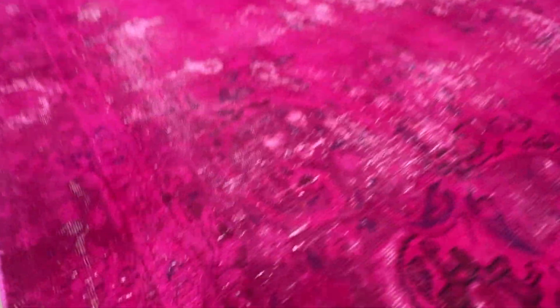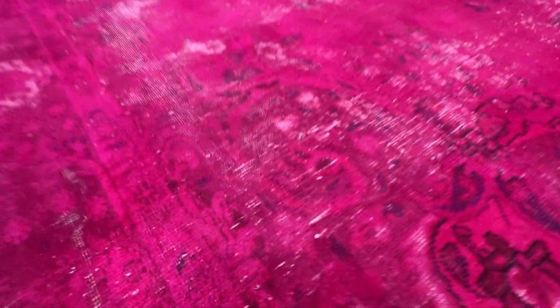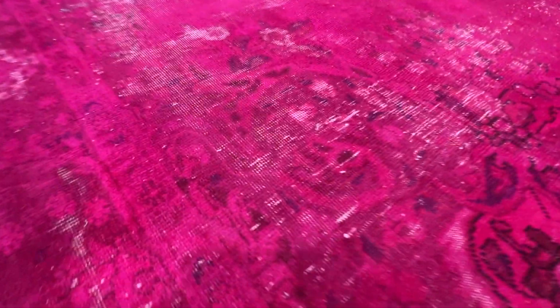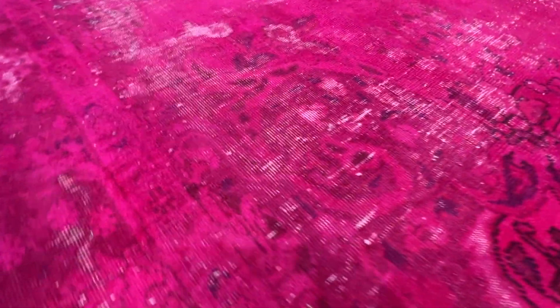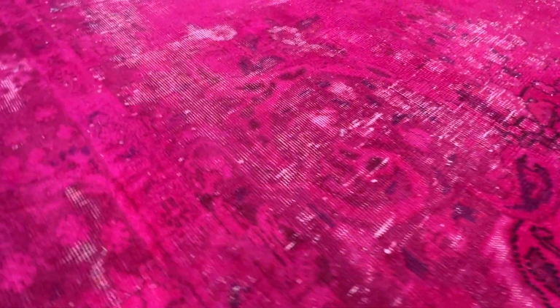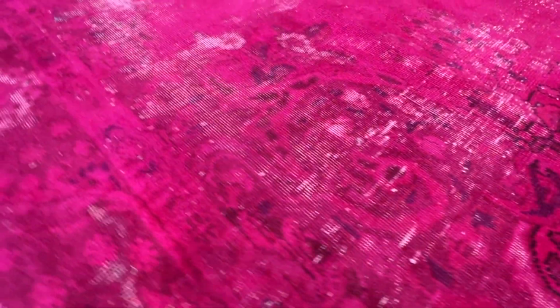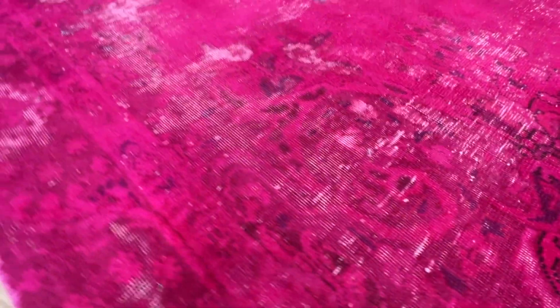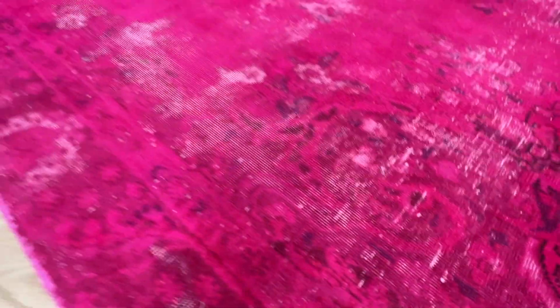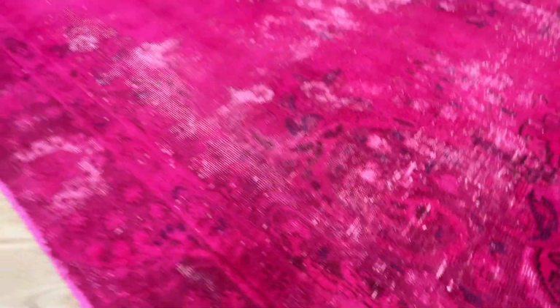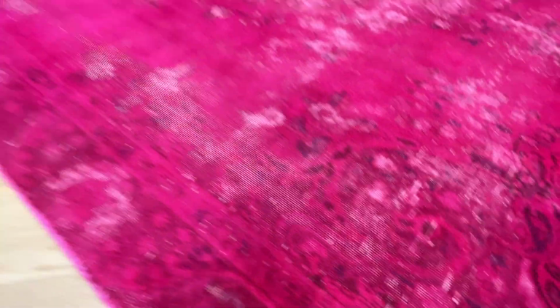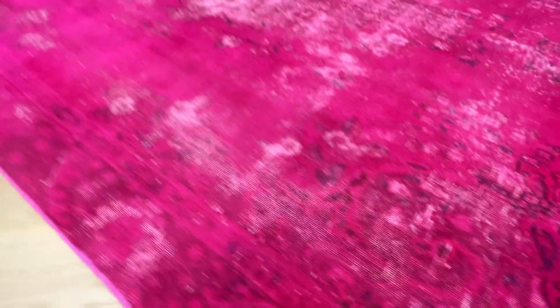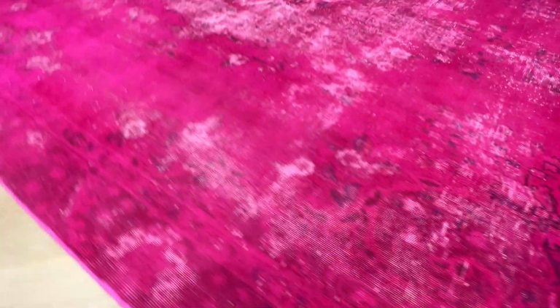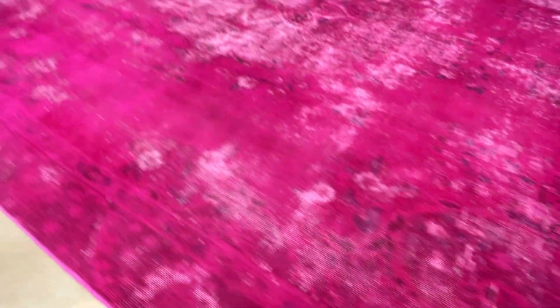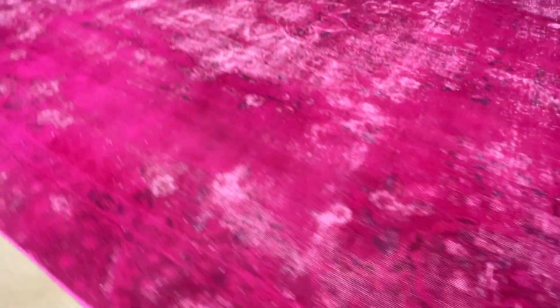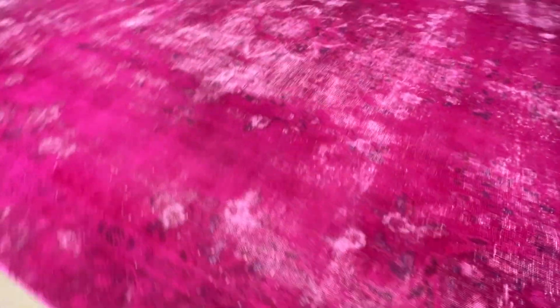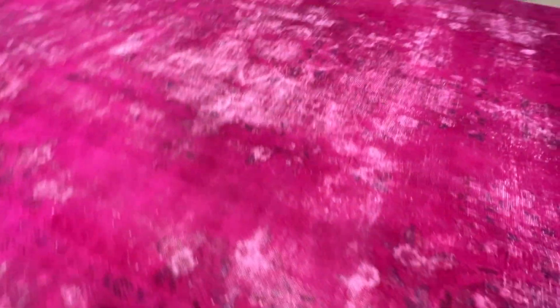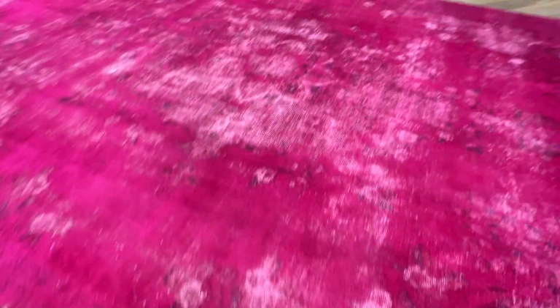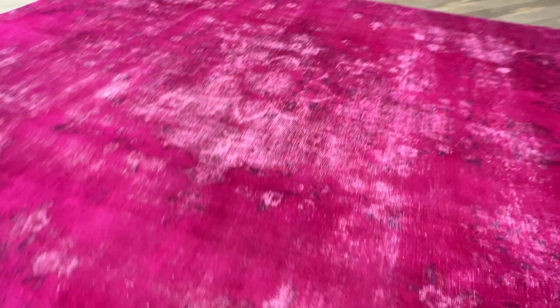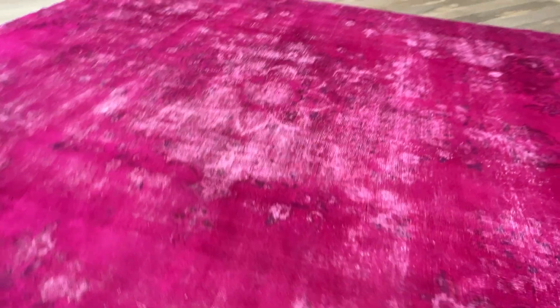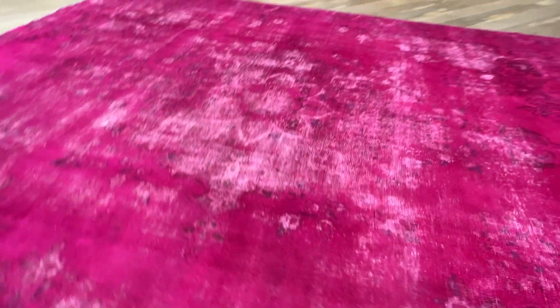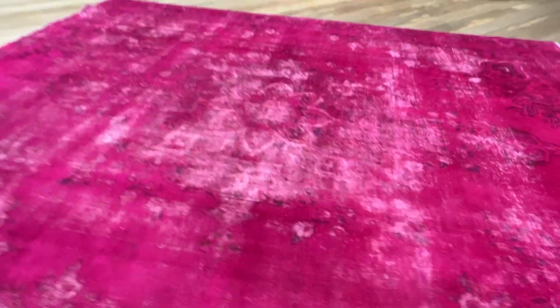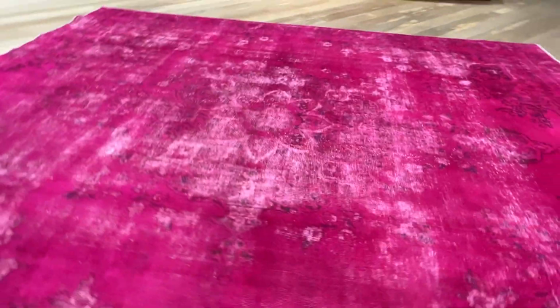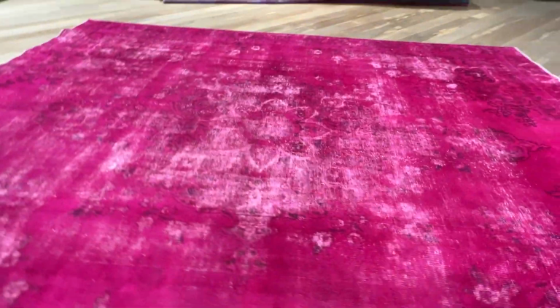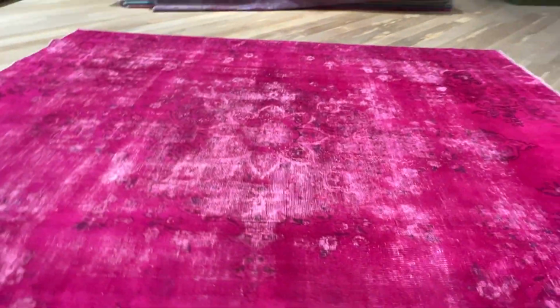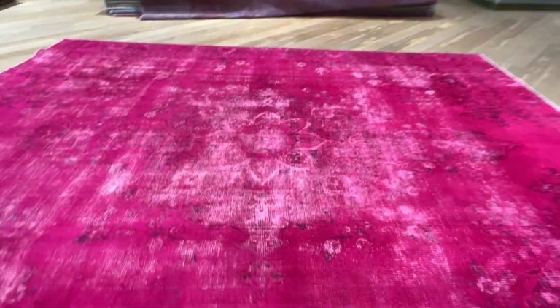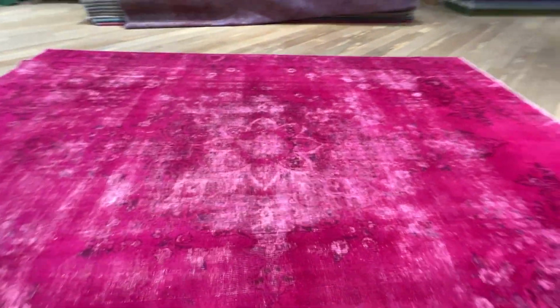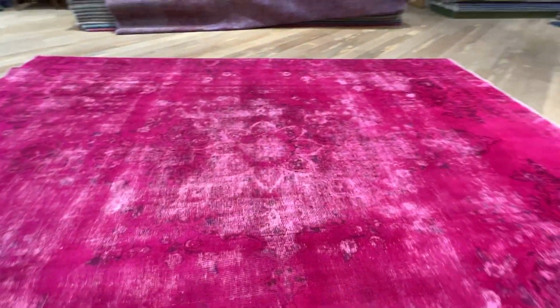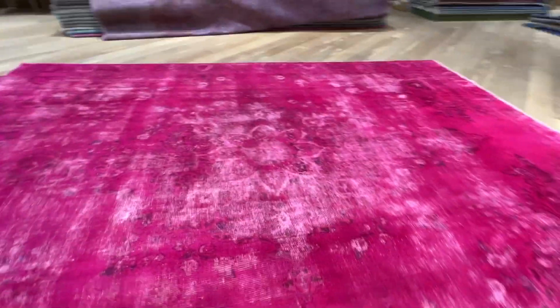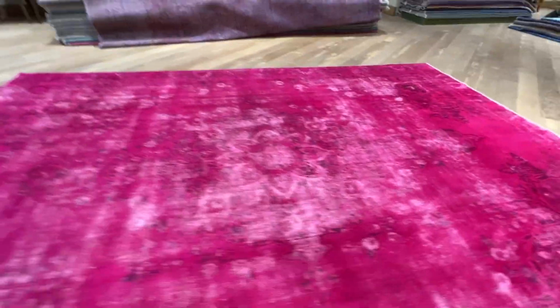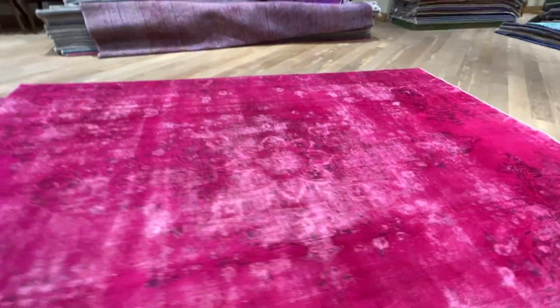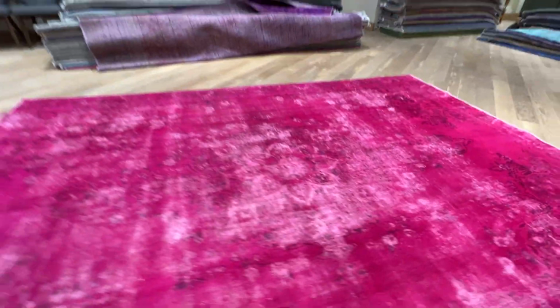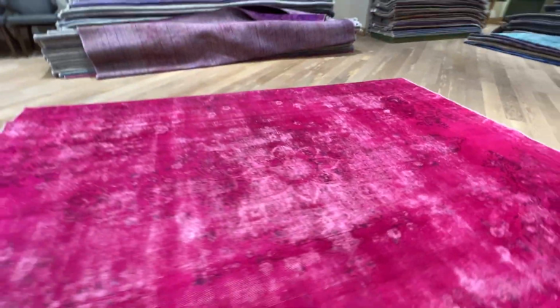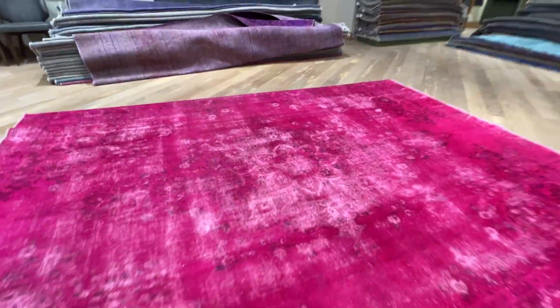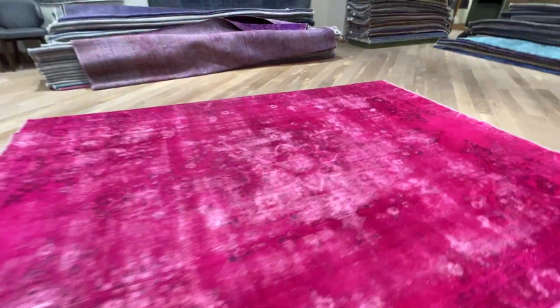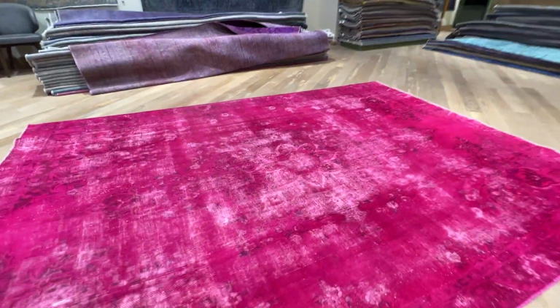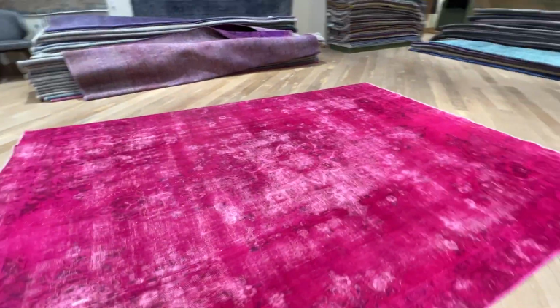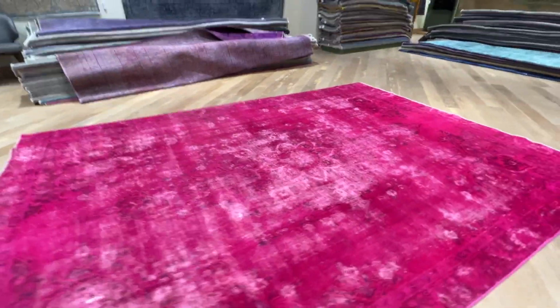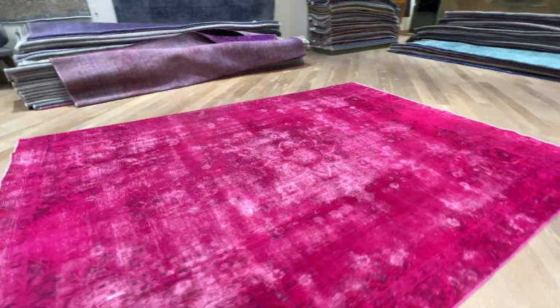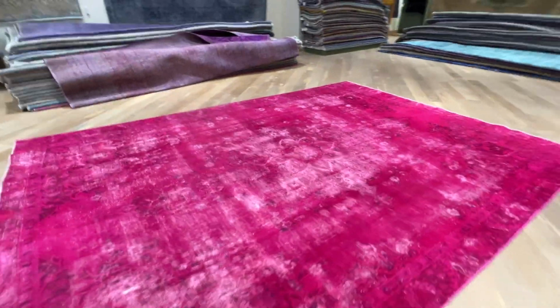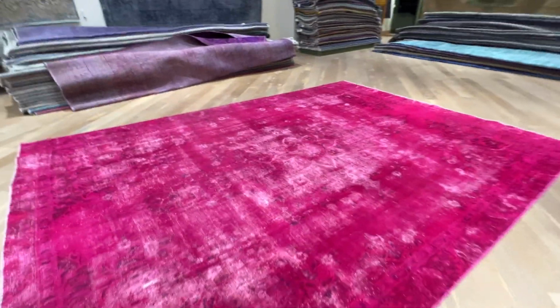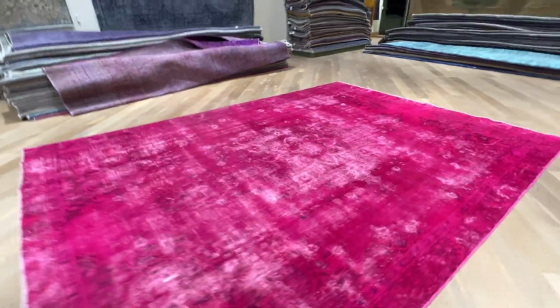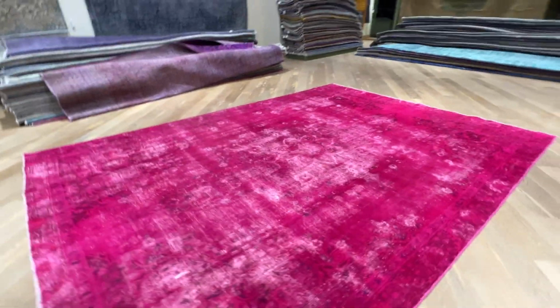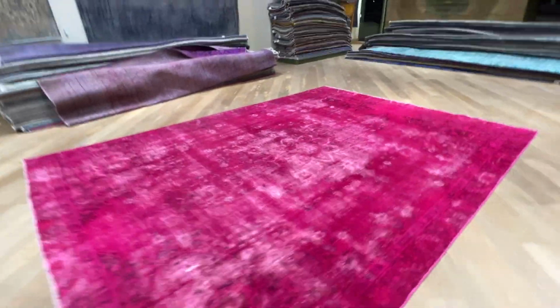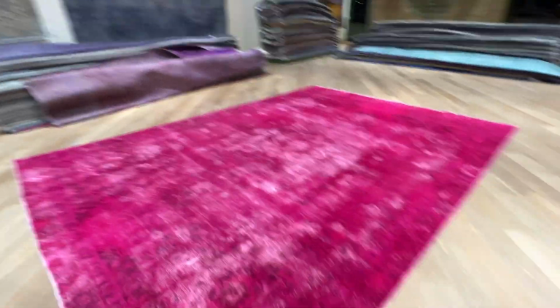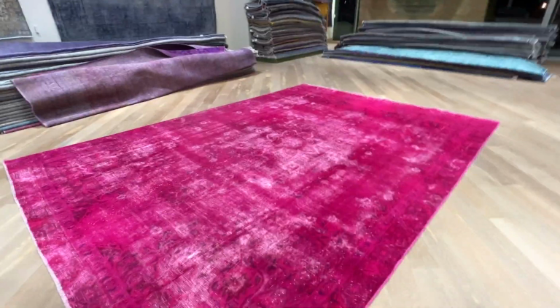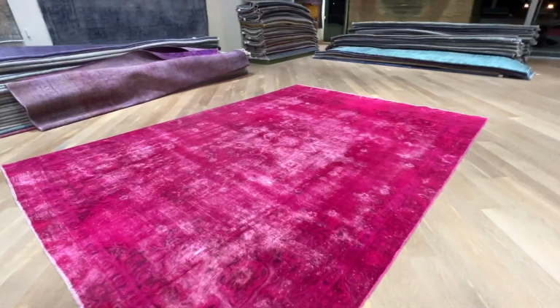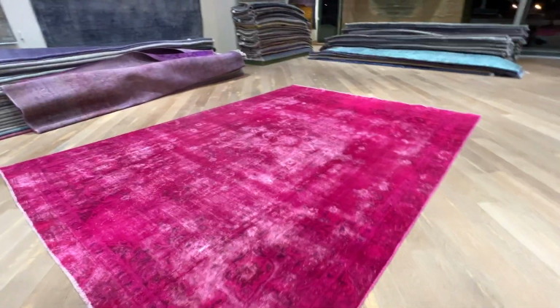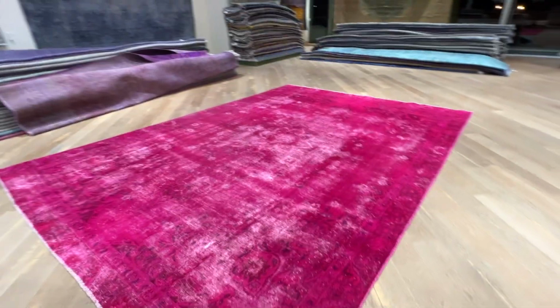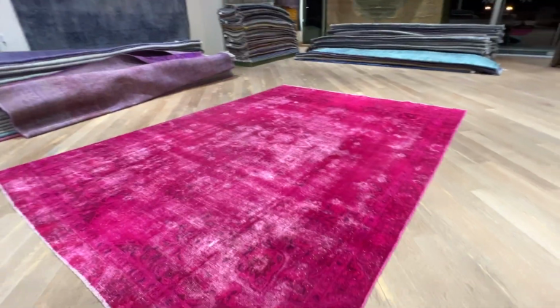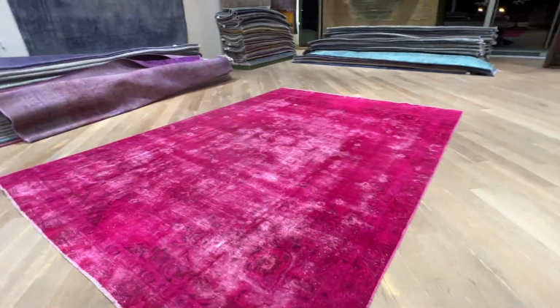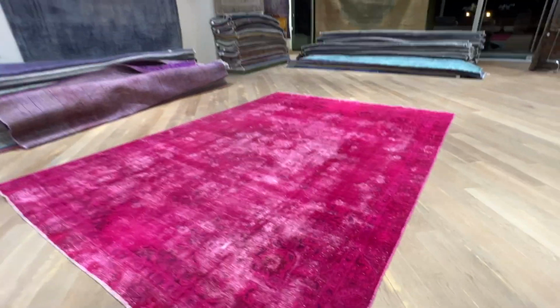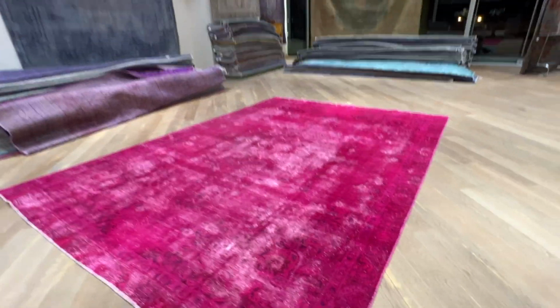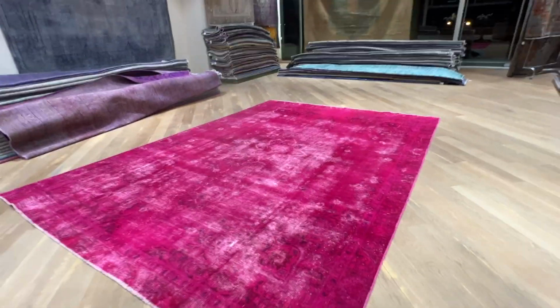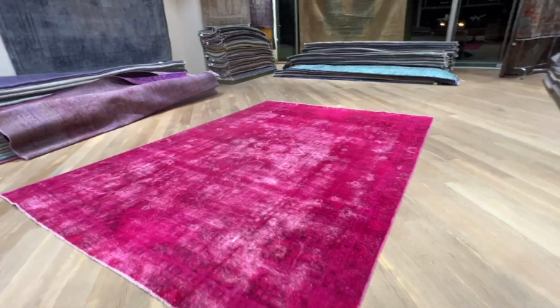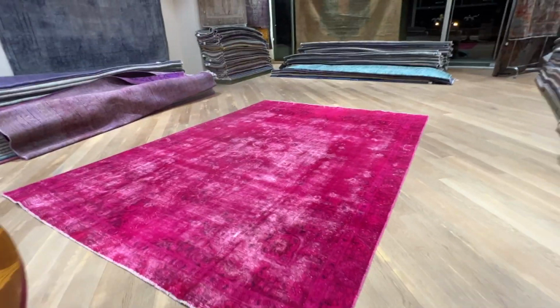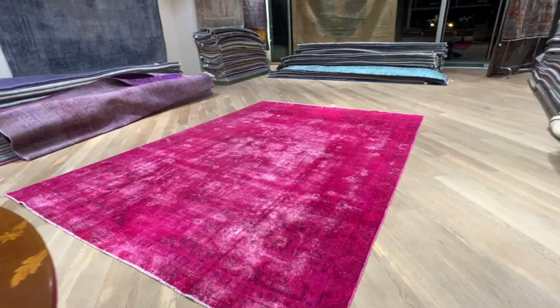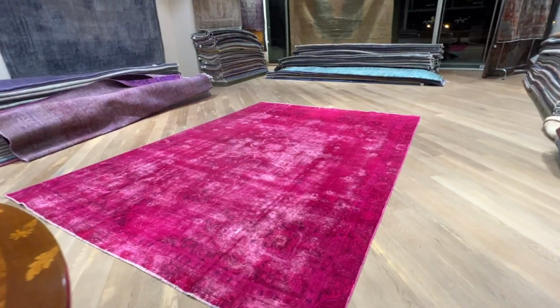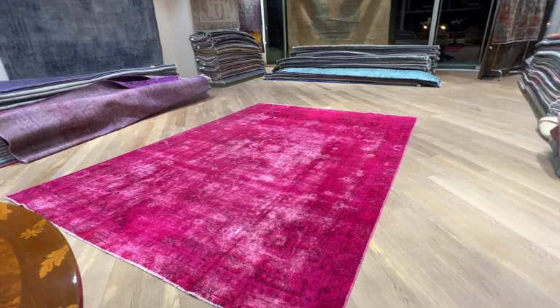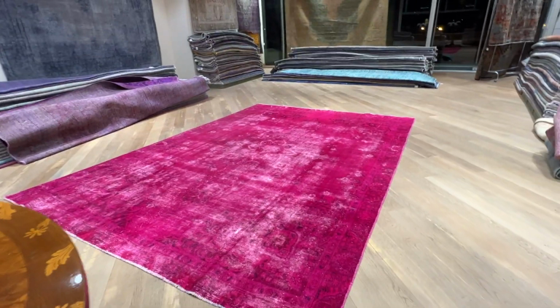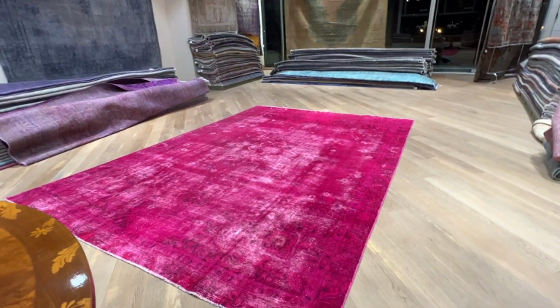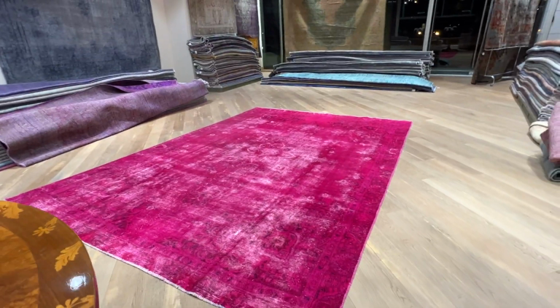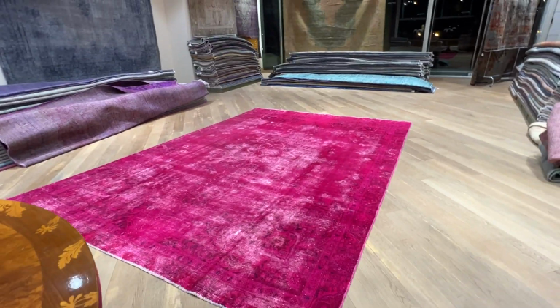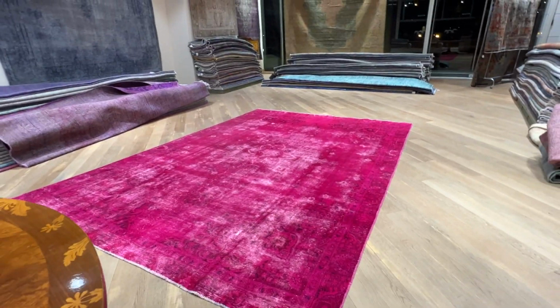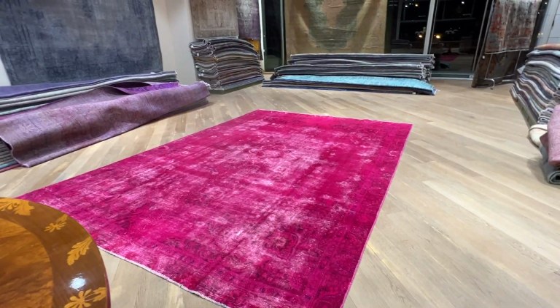Just beautiful, very beautiful — a very nice medallion. It's probably even more beautiful in reality than in the picture.